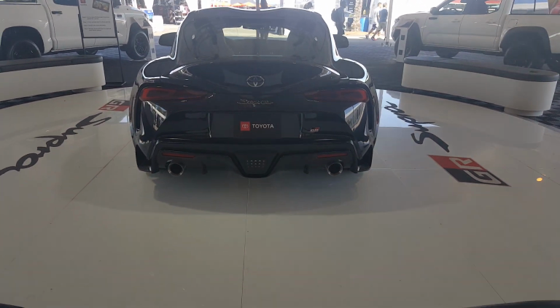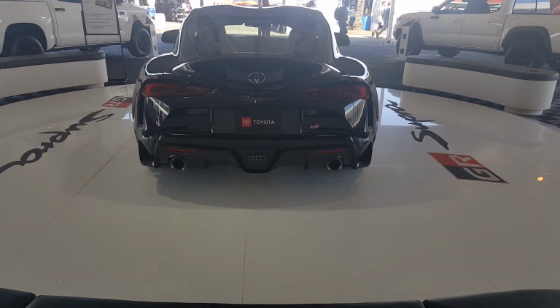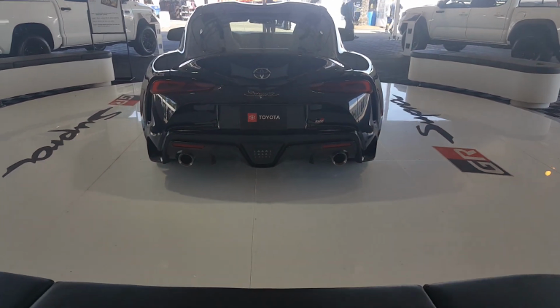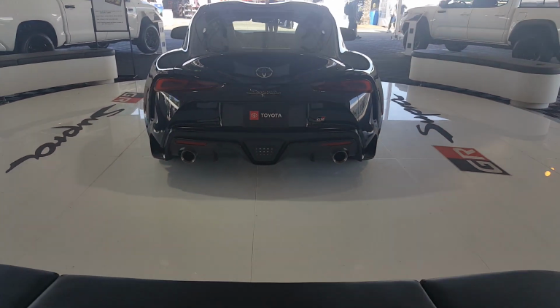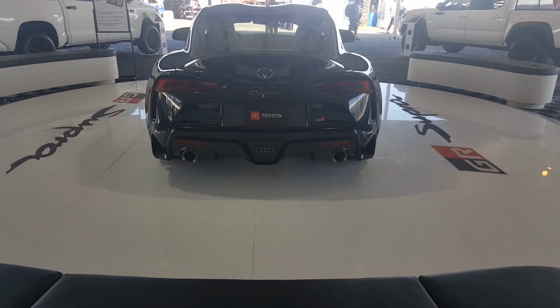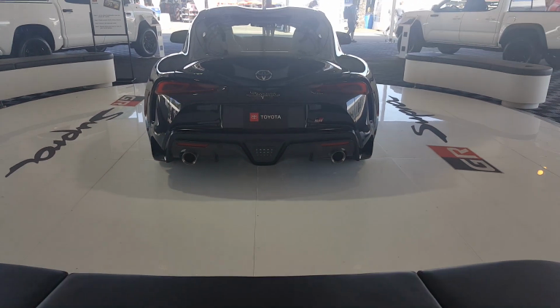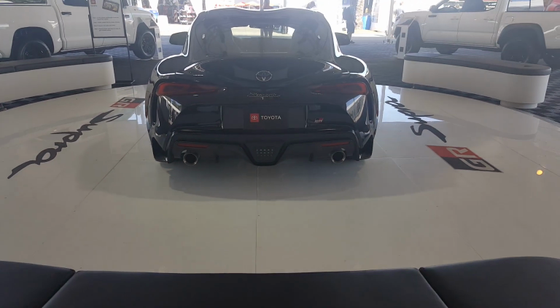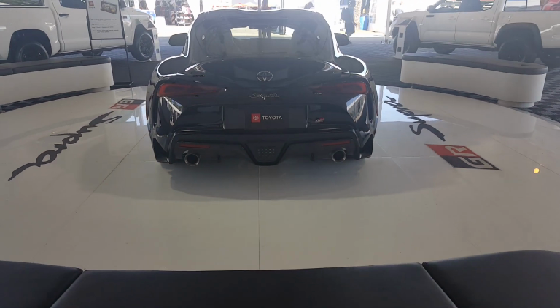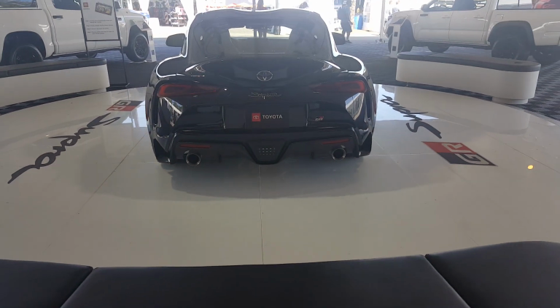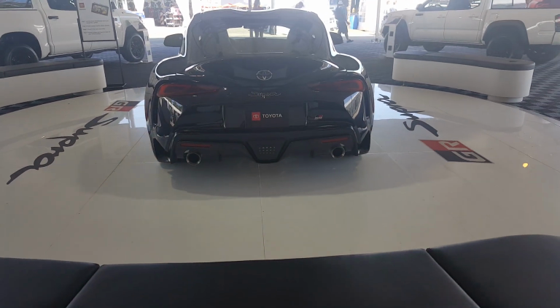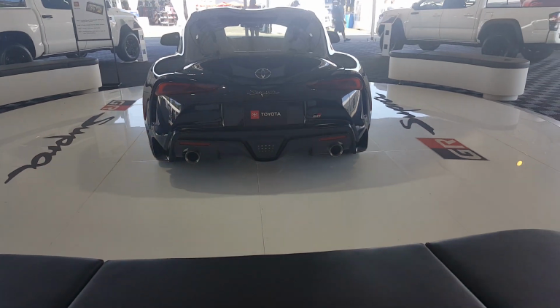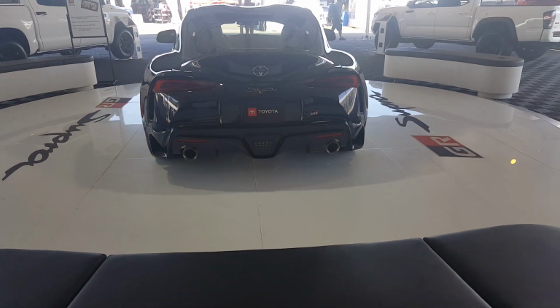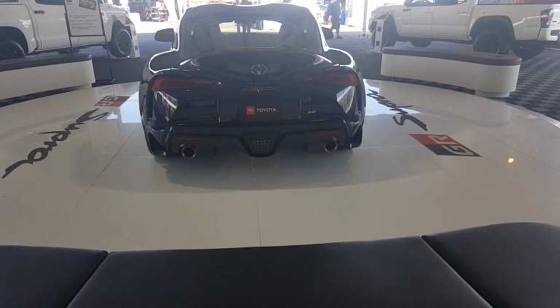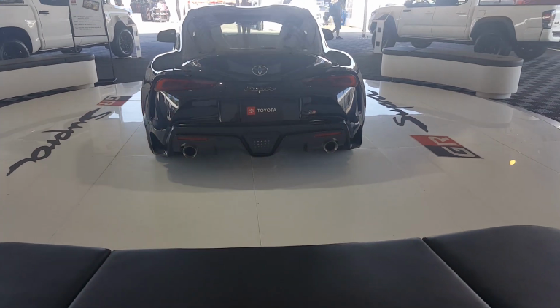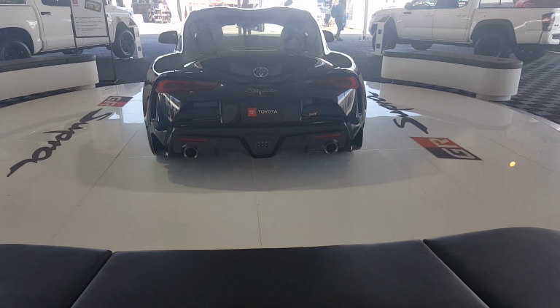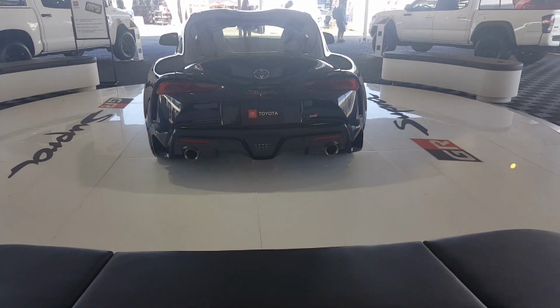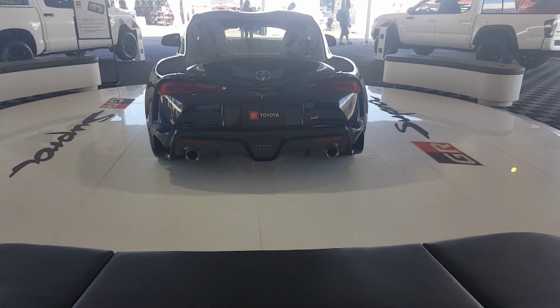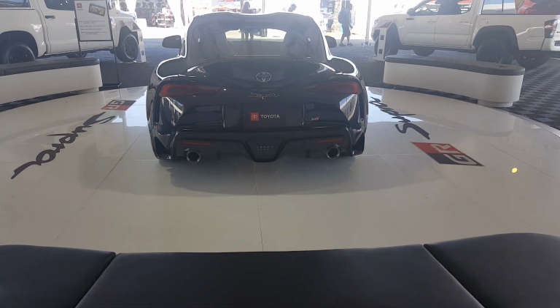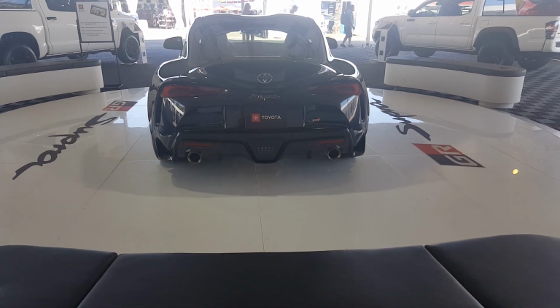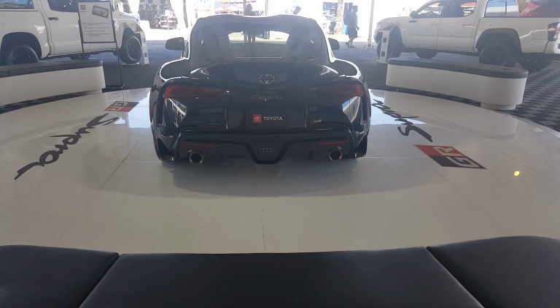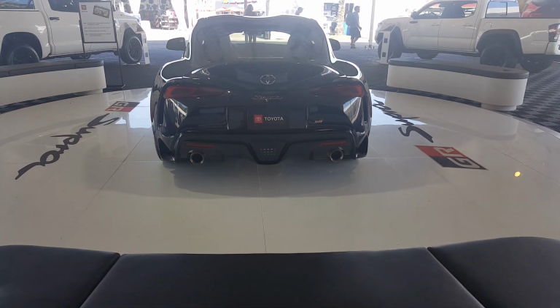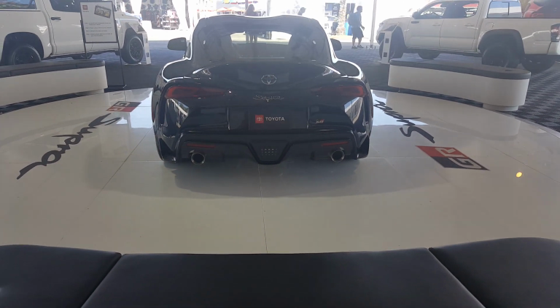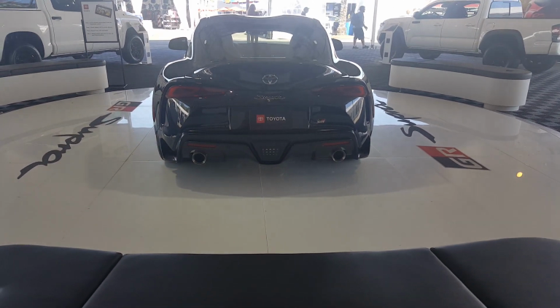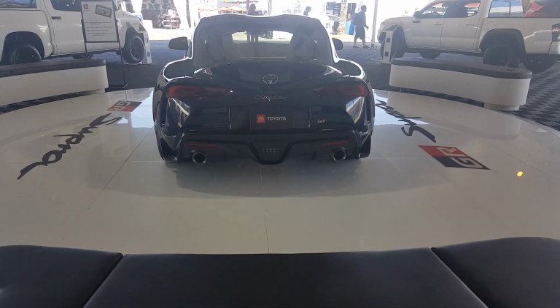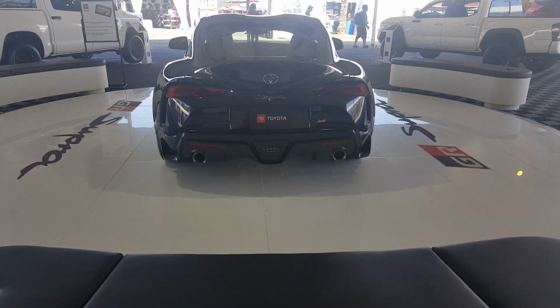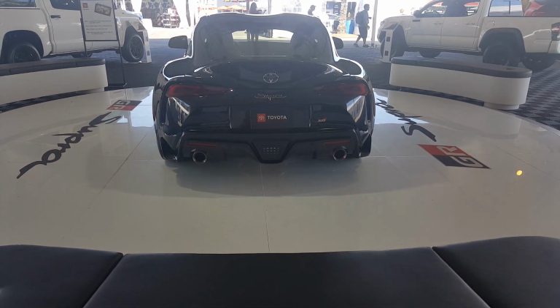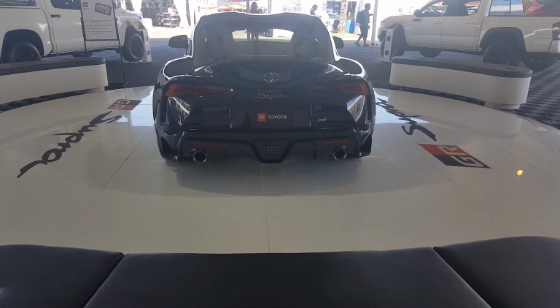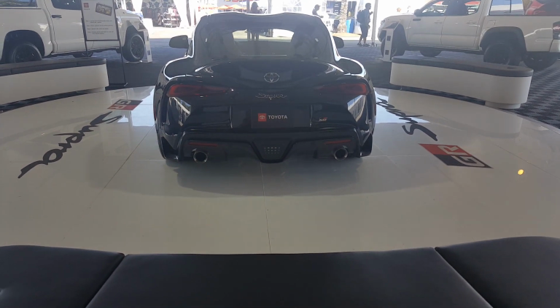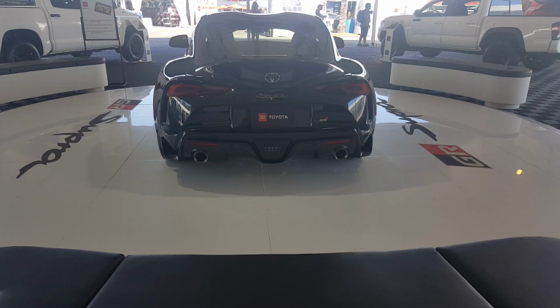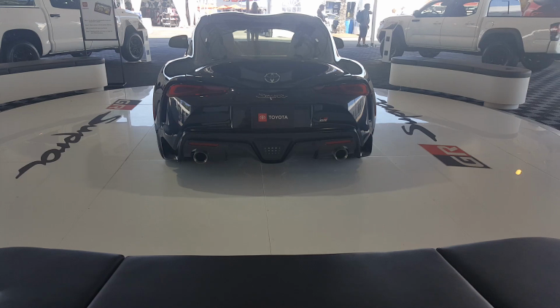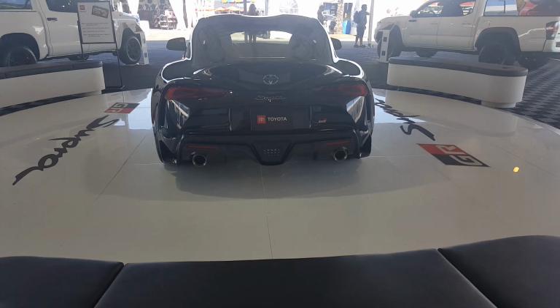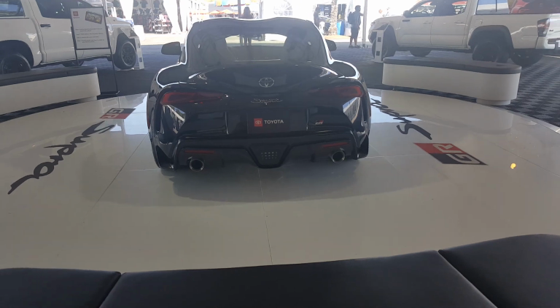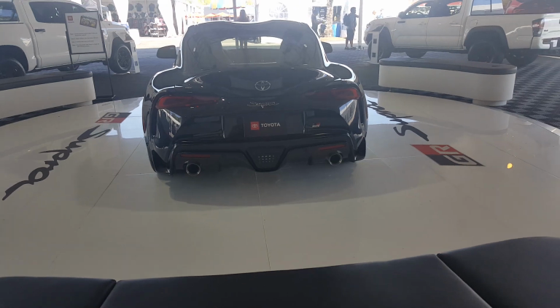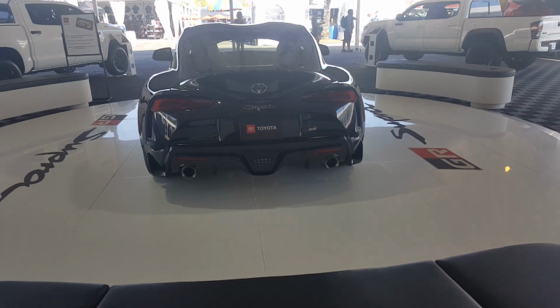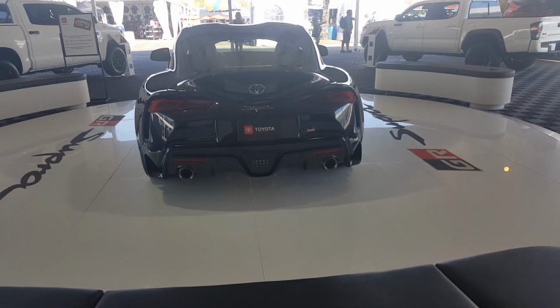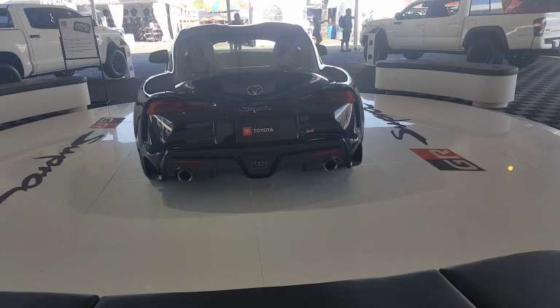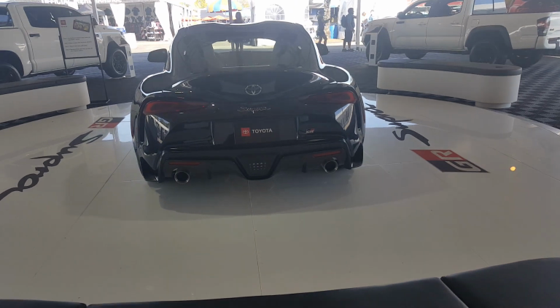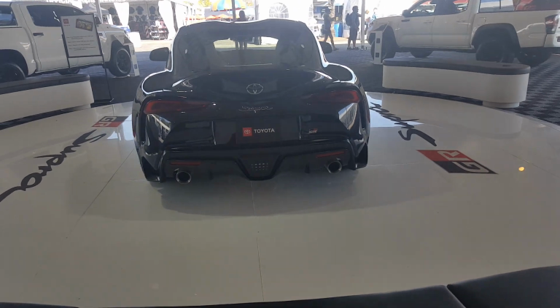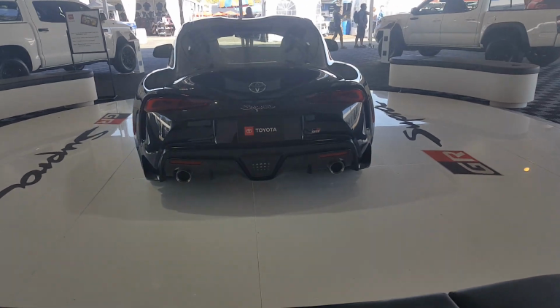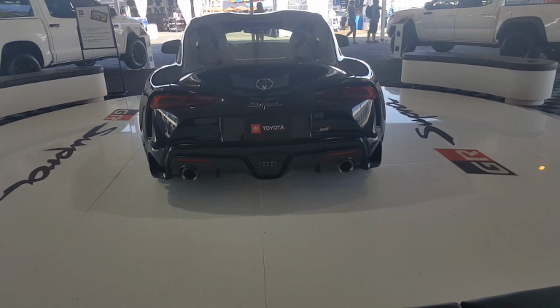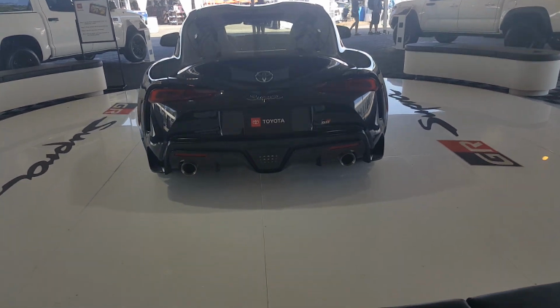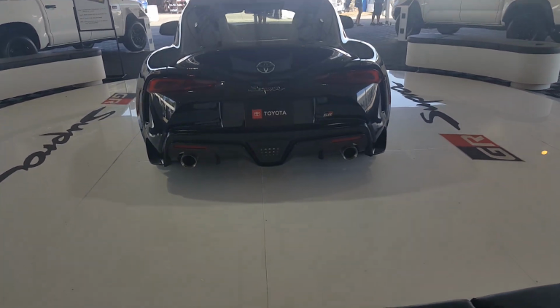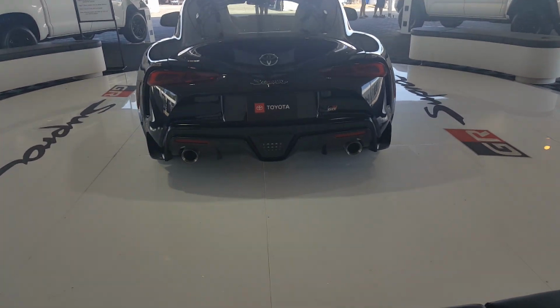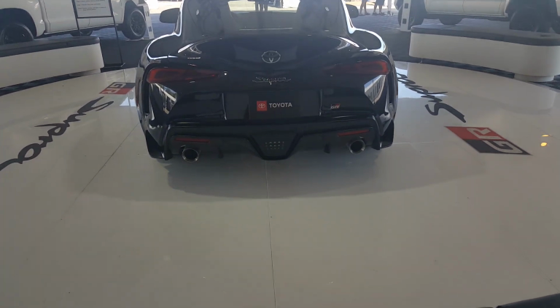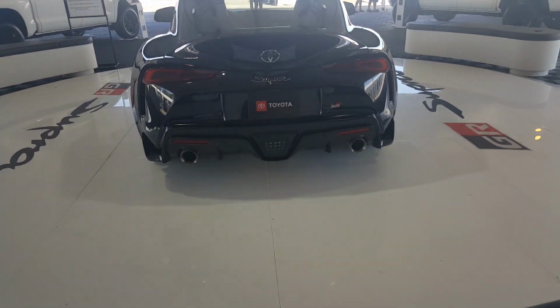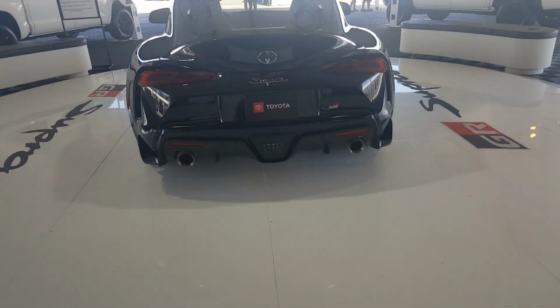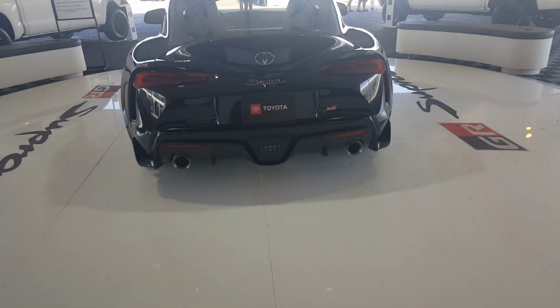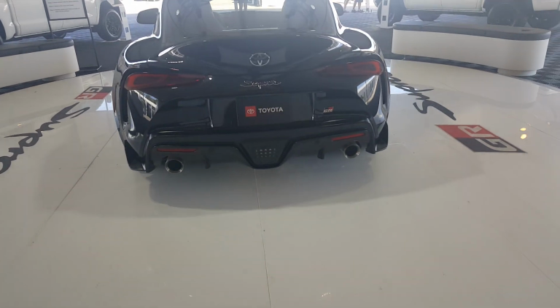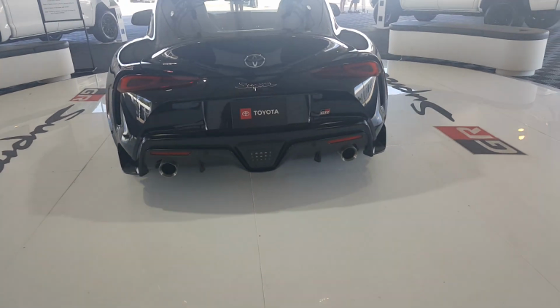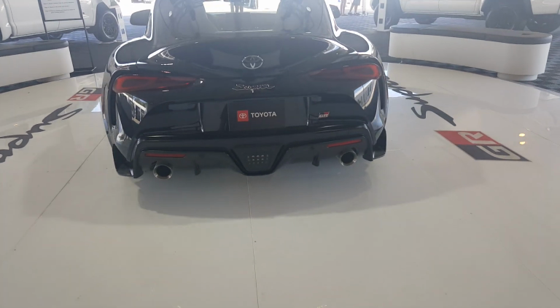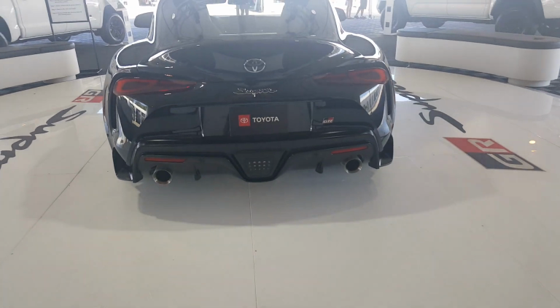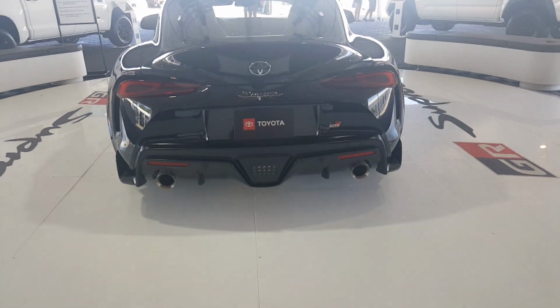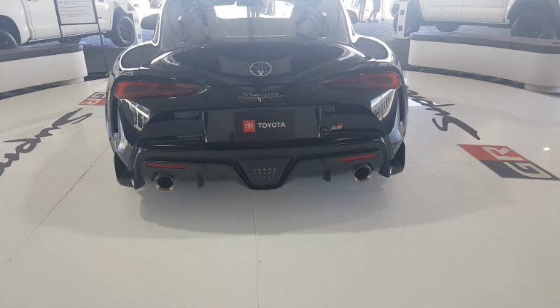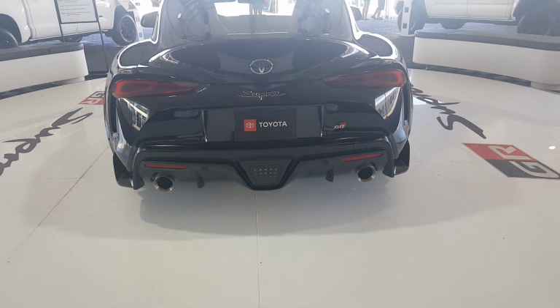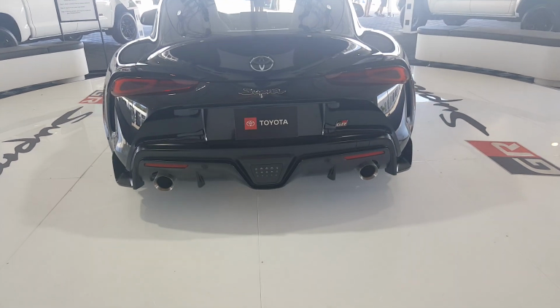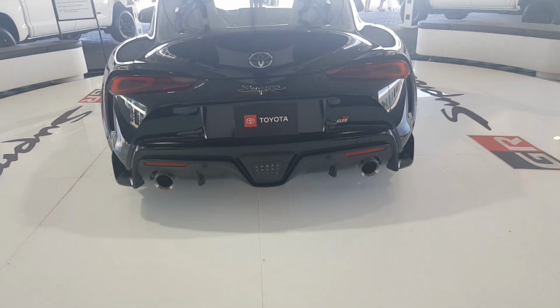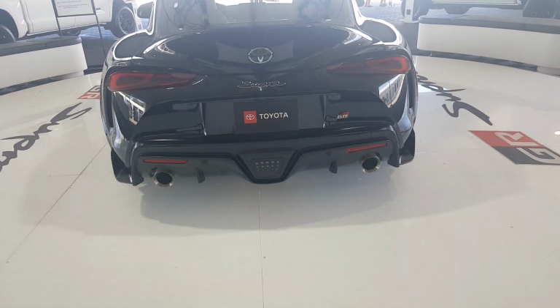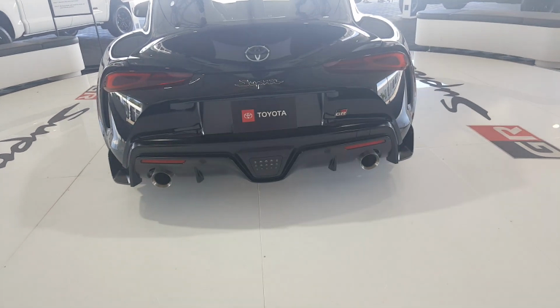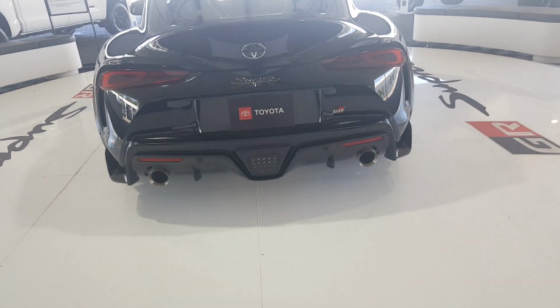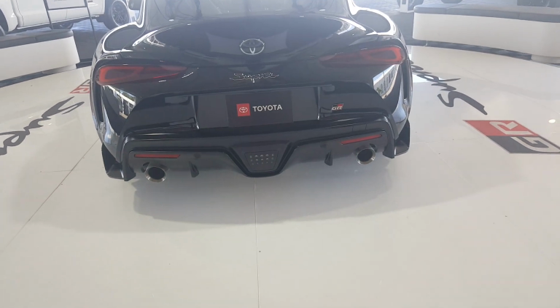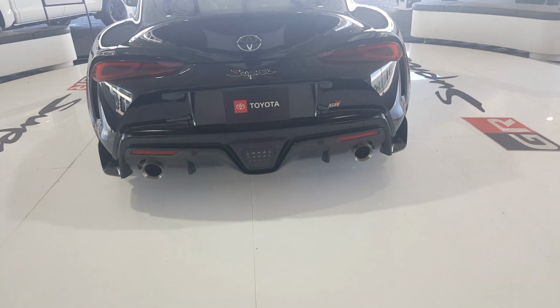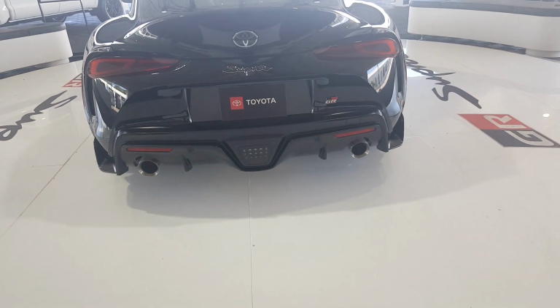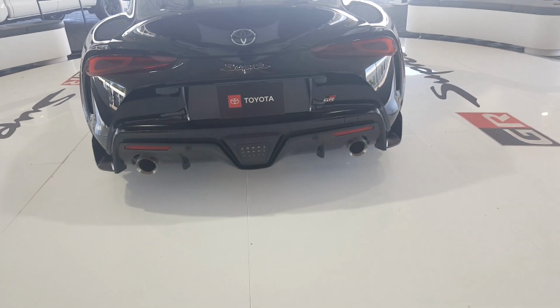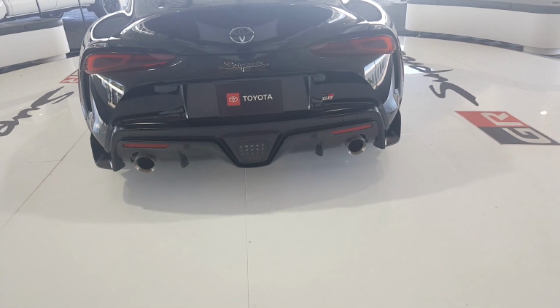Here's the rear-end view of the automobile. It's got the Formula One-style reverse lights, which is pretty cool.